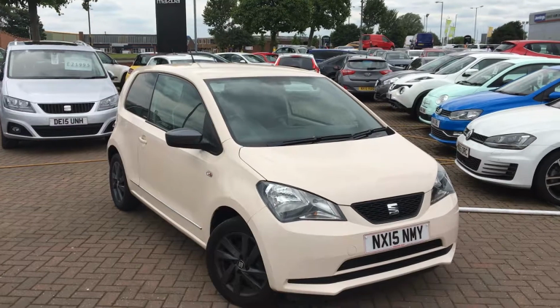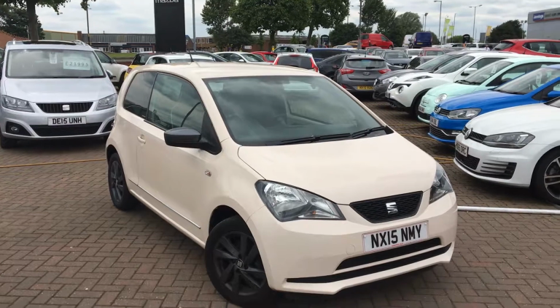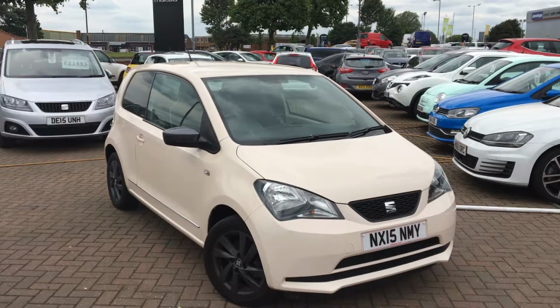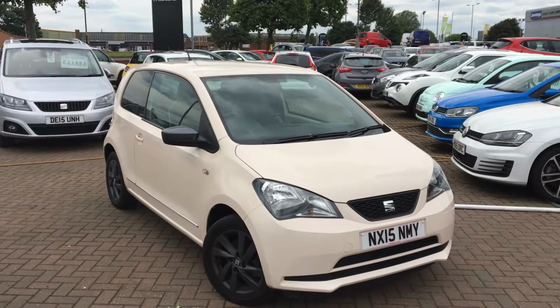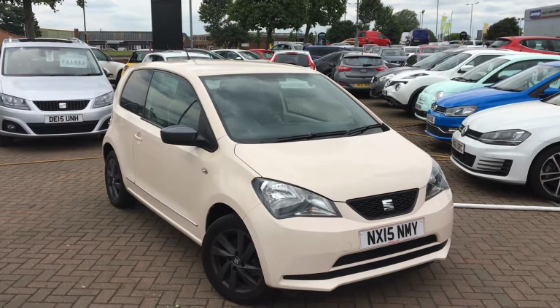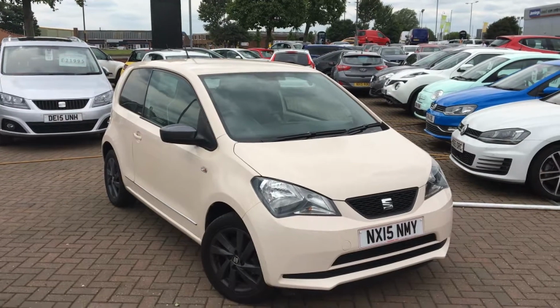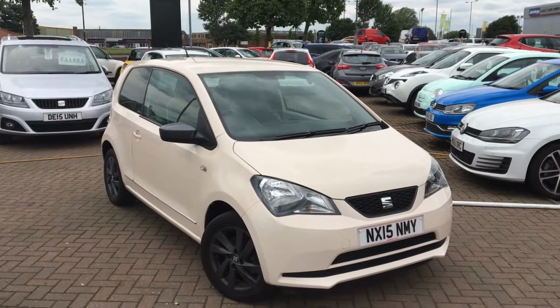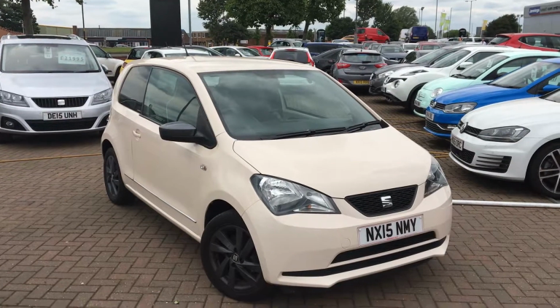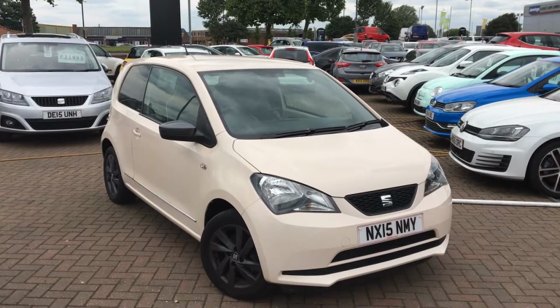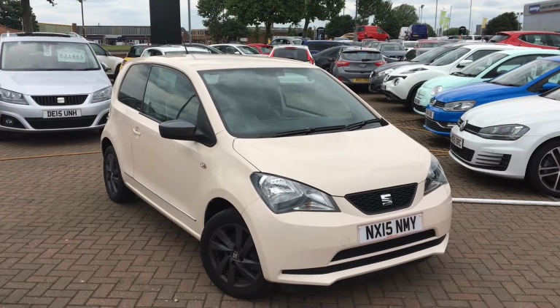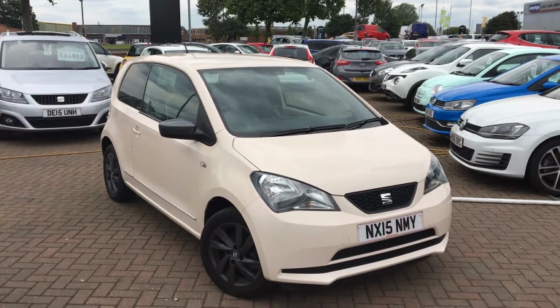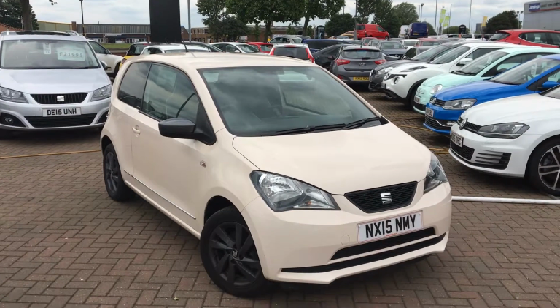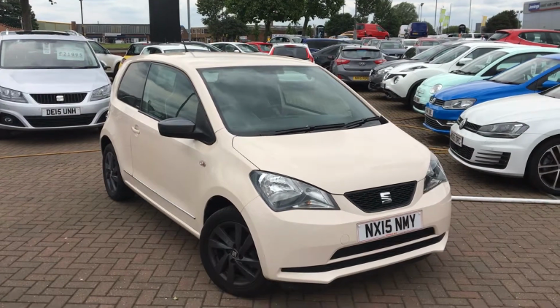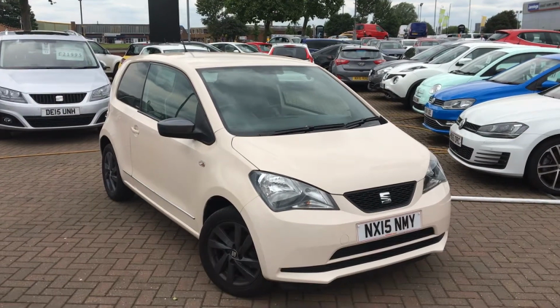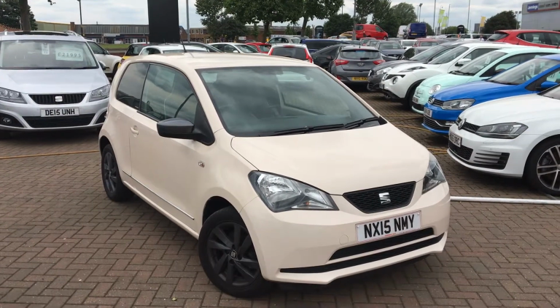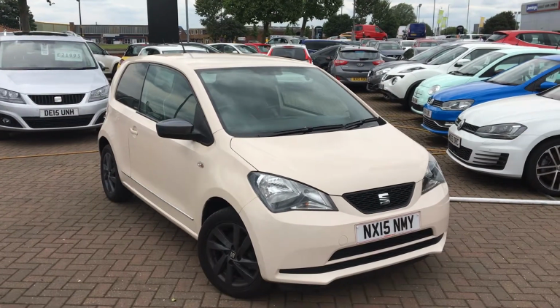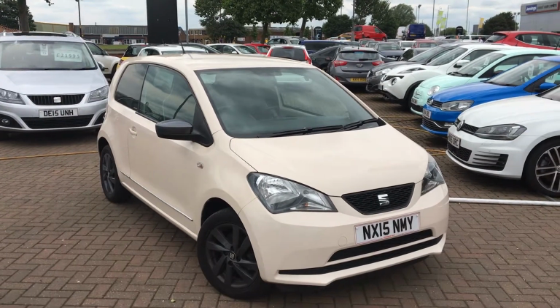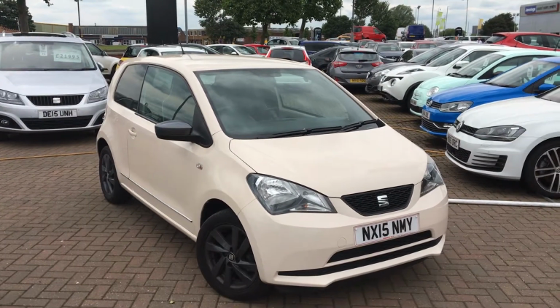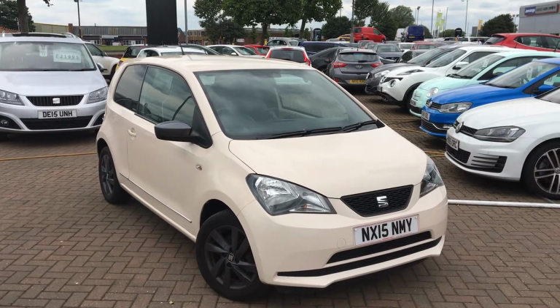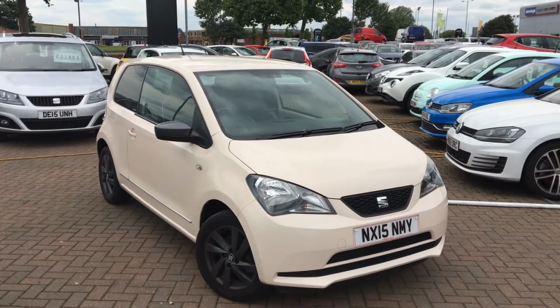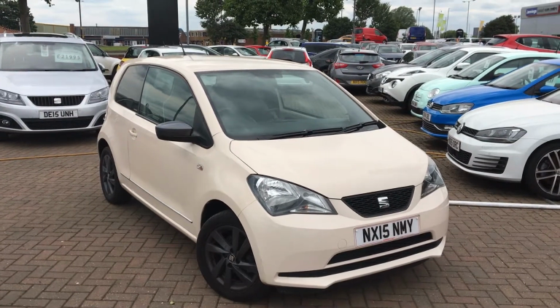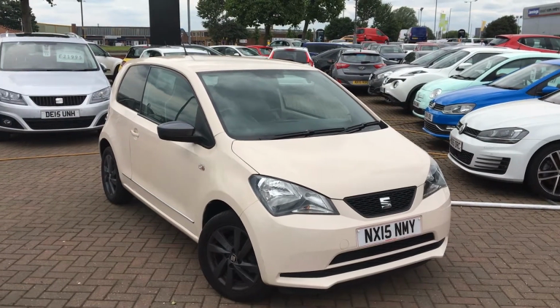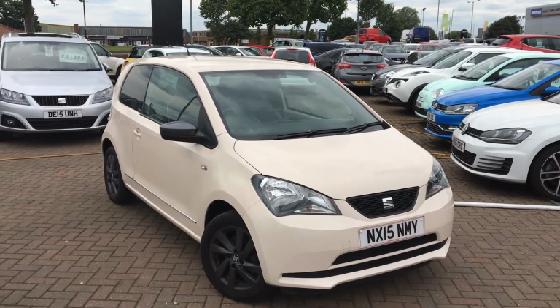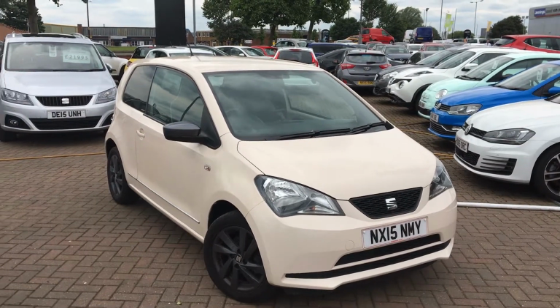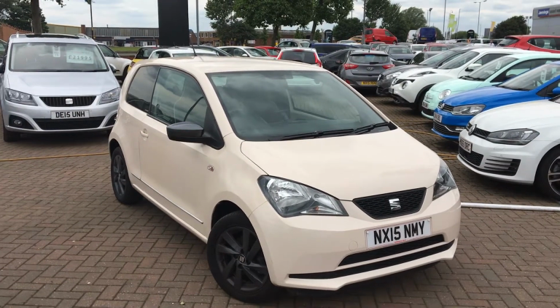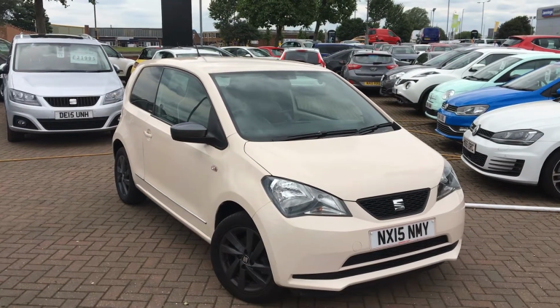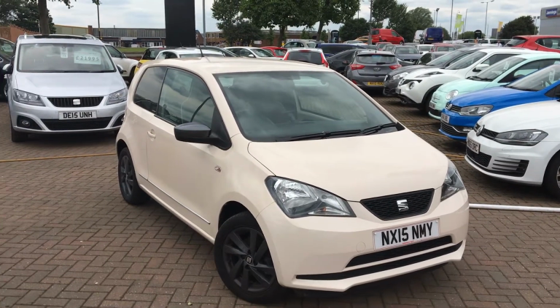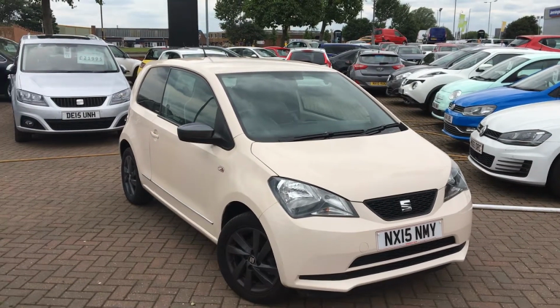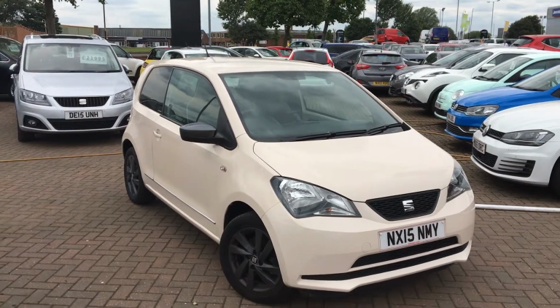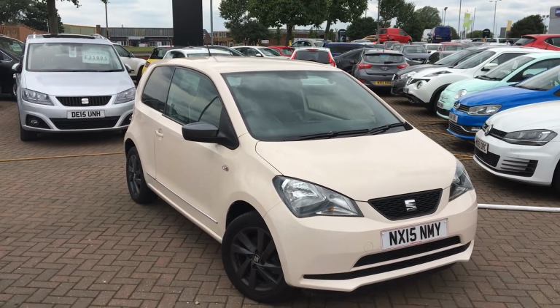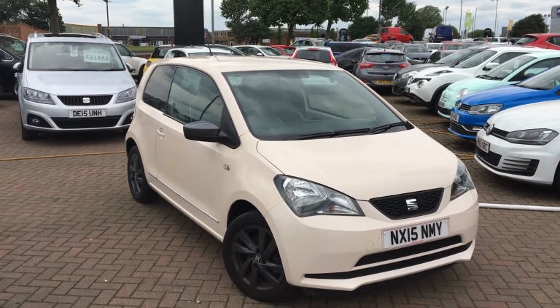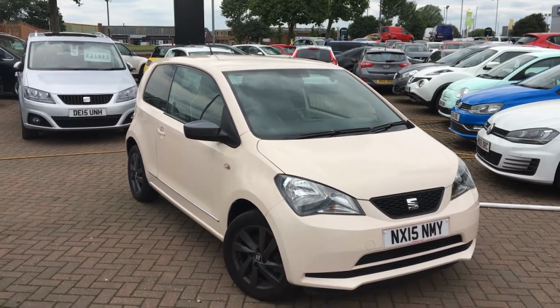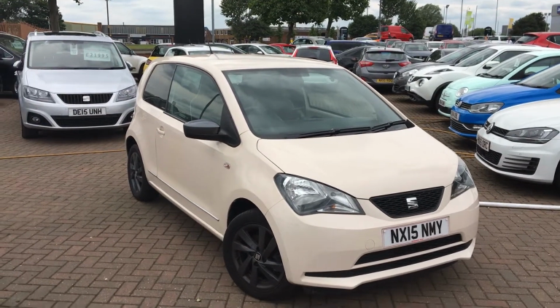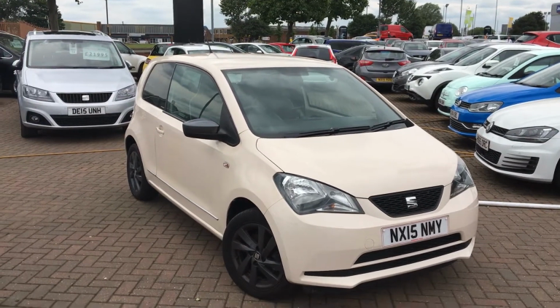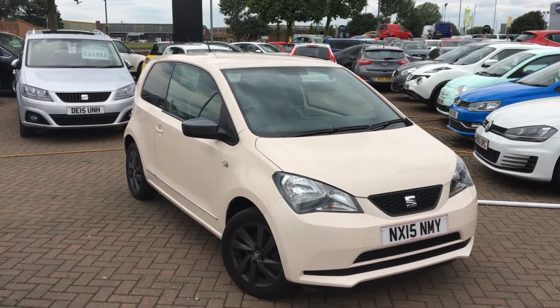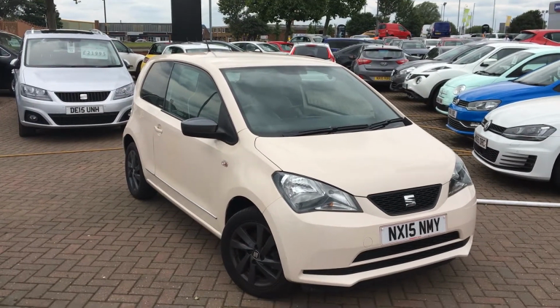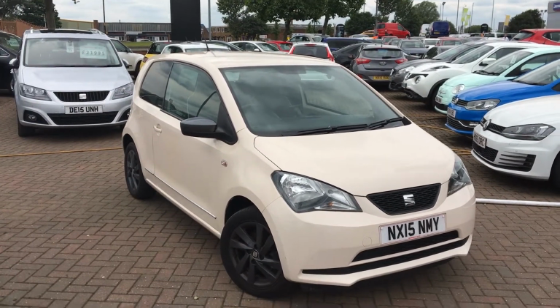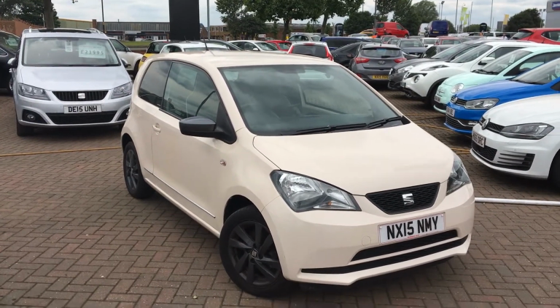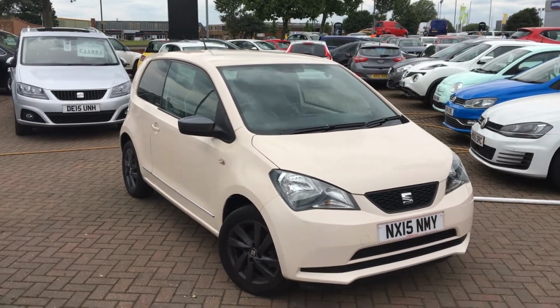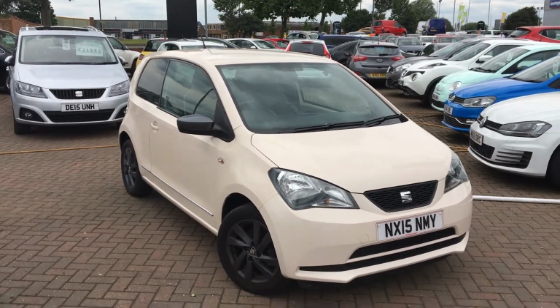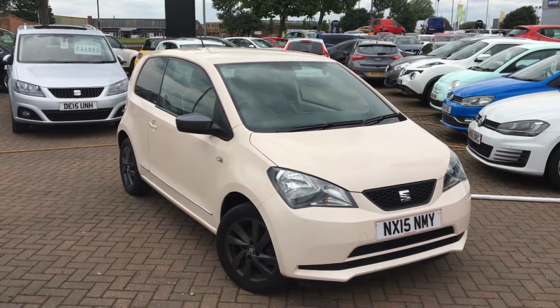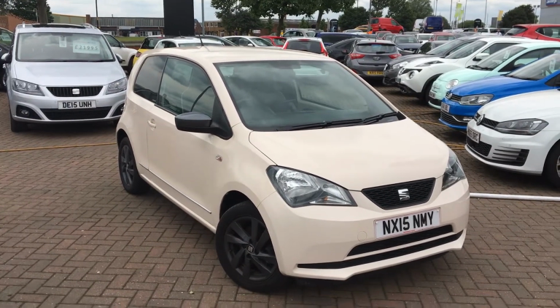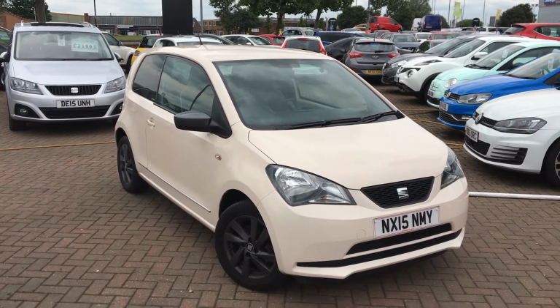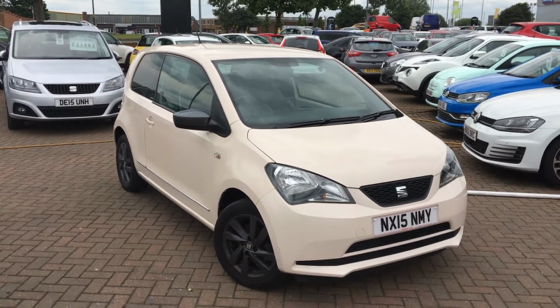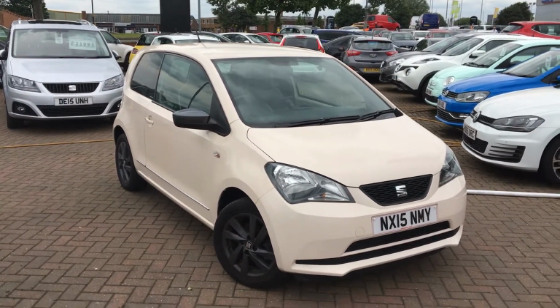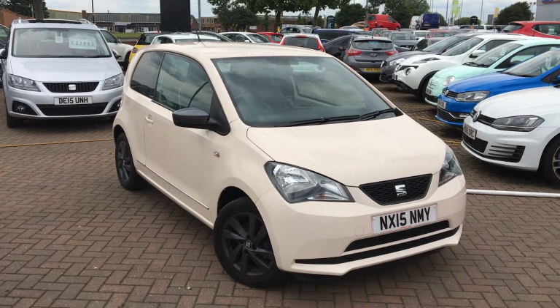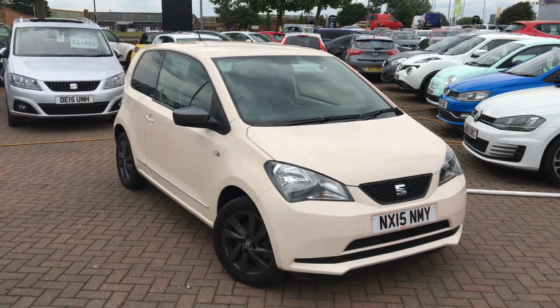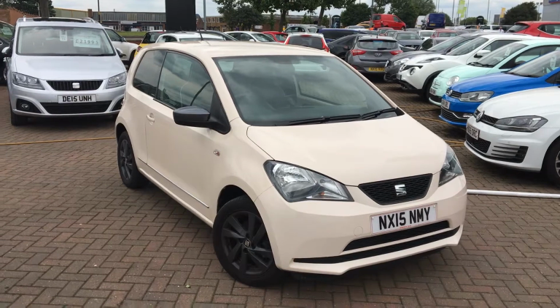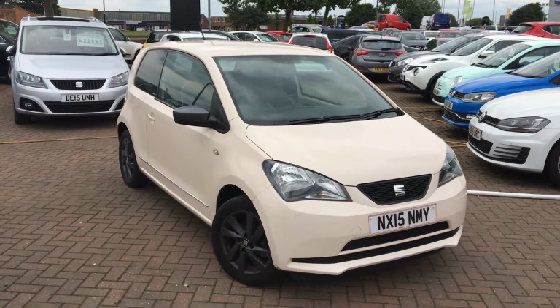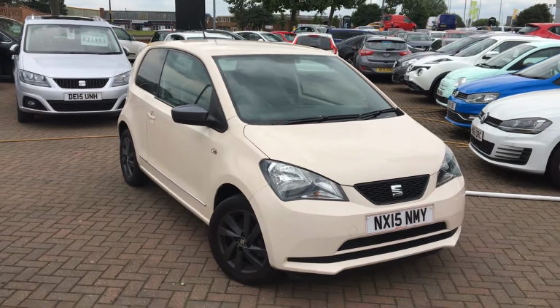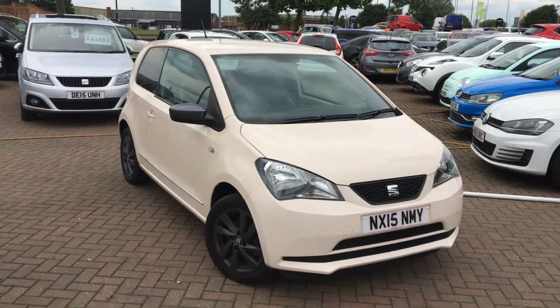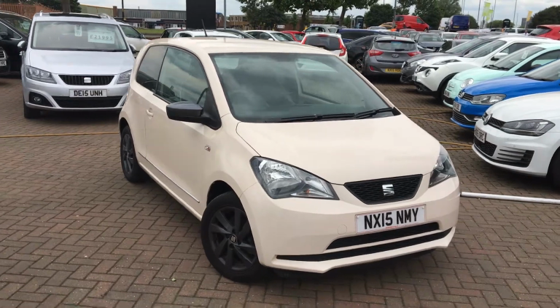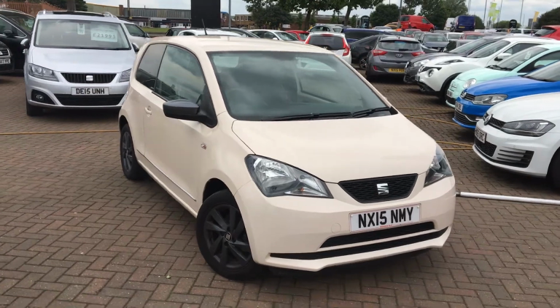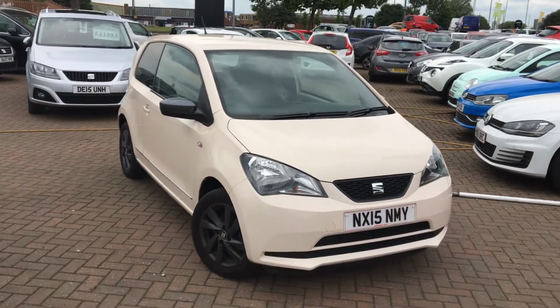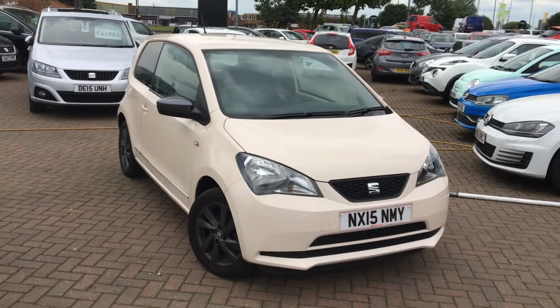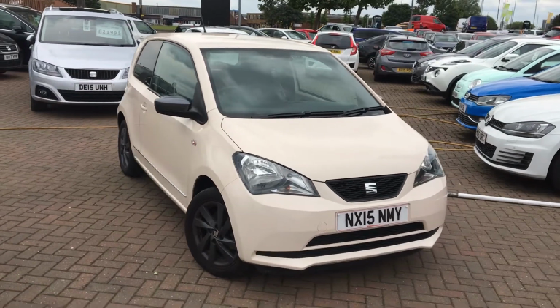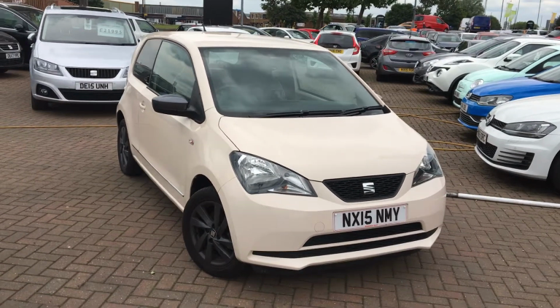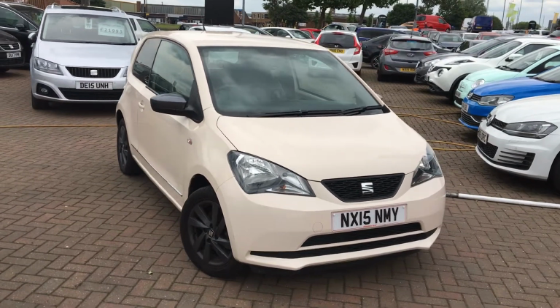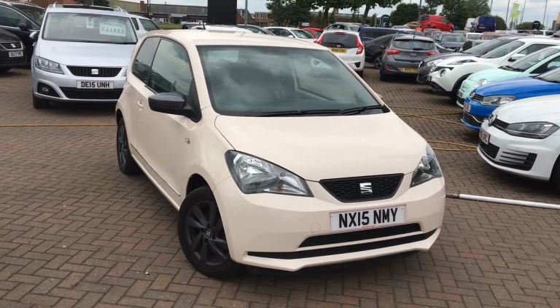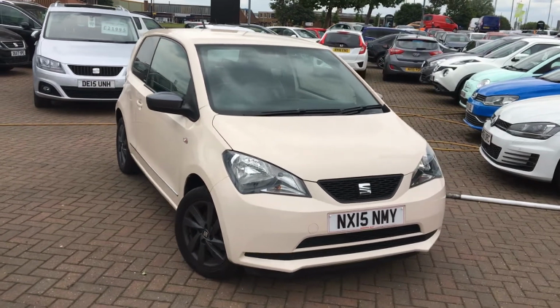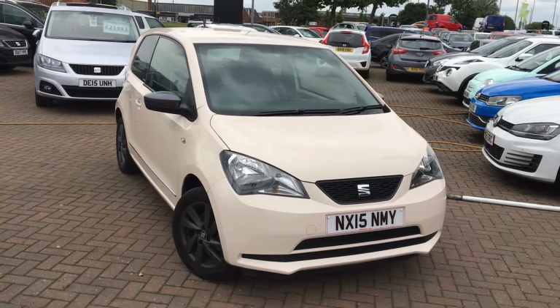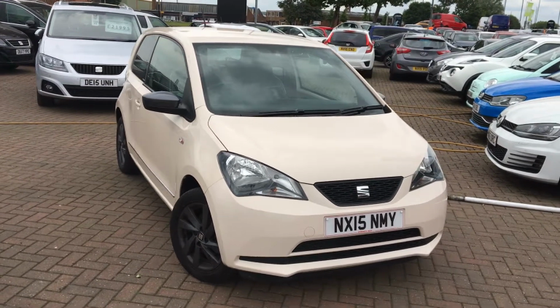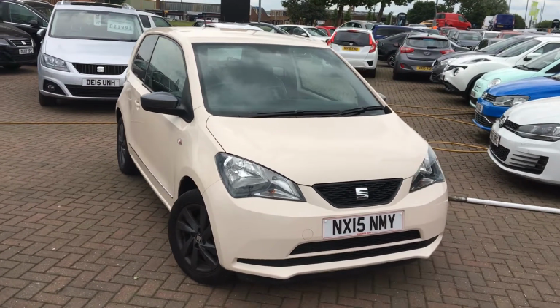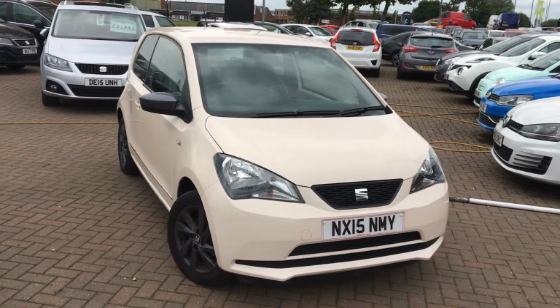Hi everyone, welcome to Jennings and today's presentation of this SEAT Mii by Mango 1 litre Mii.